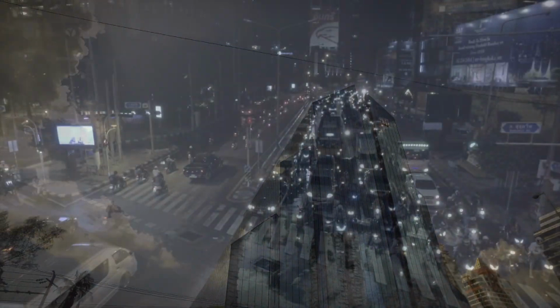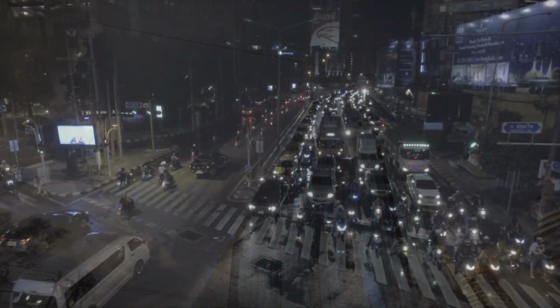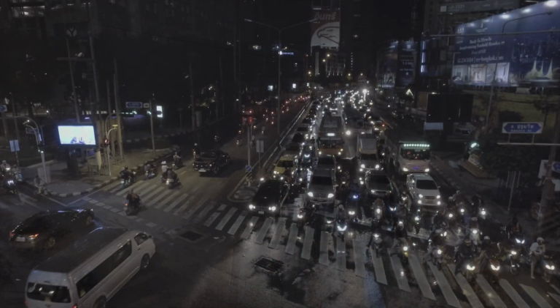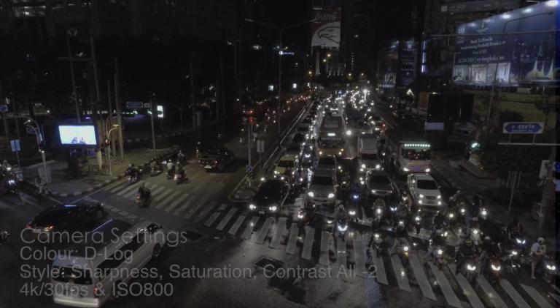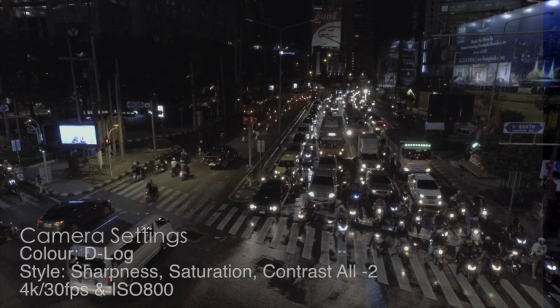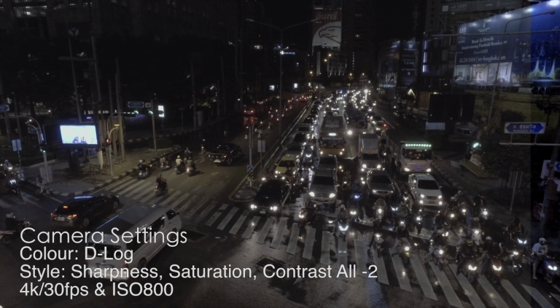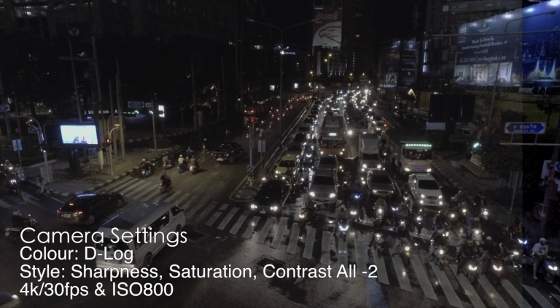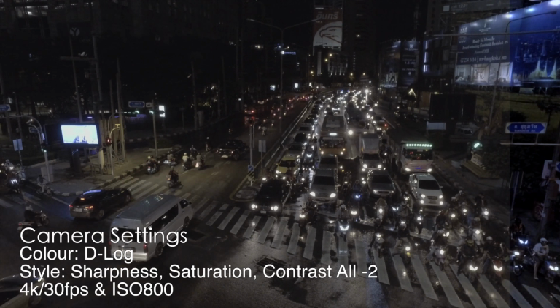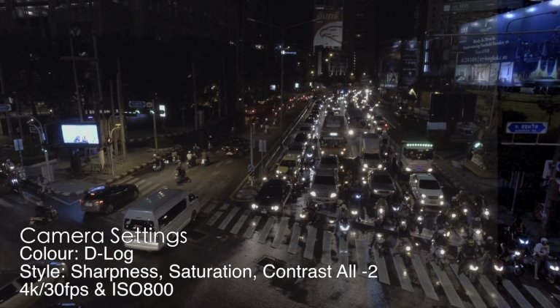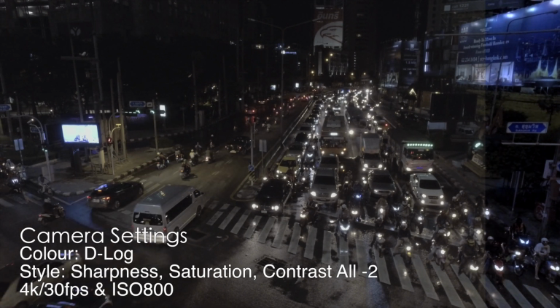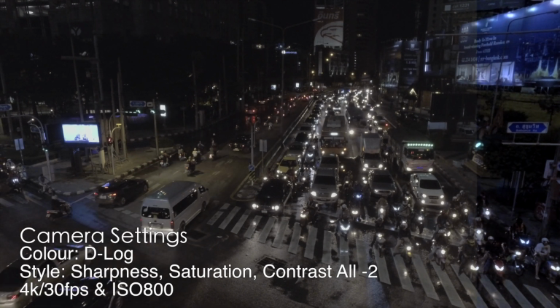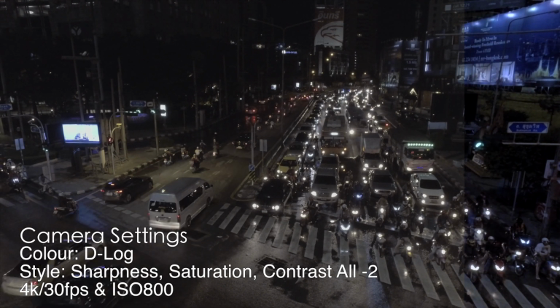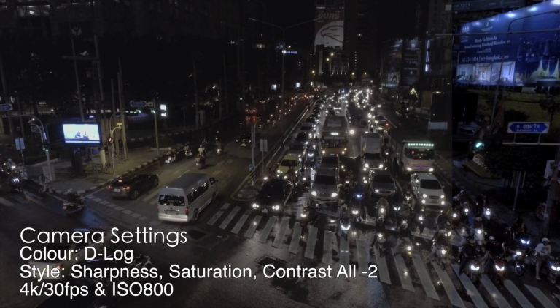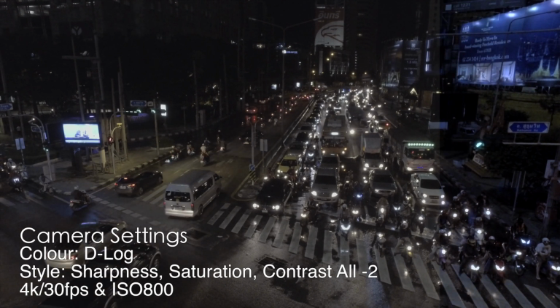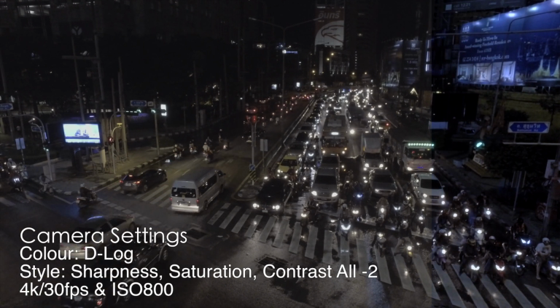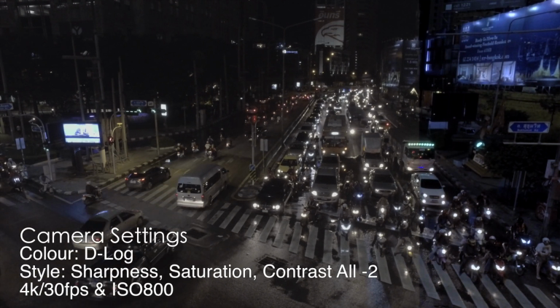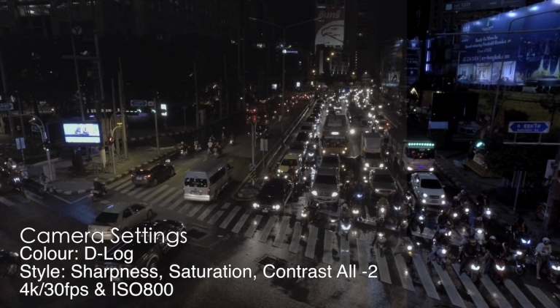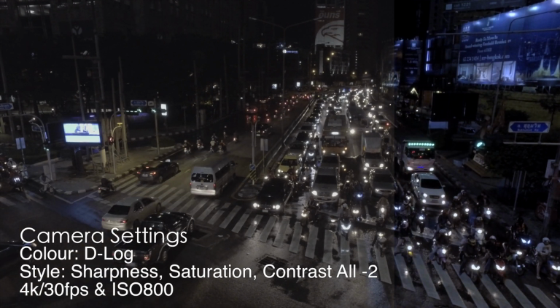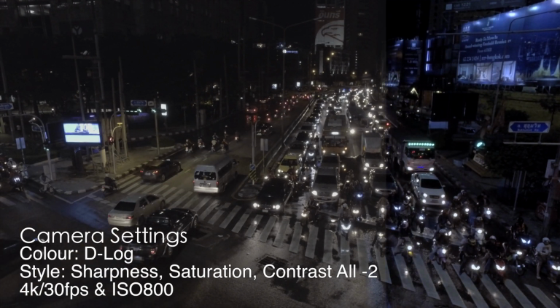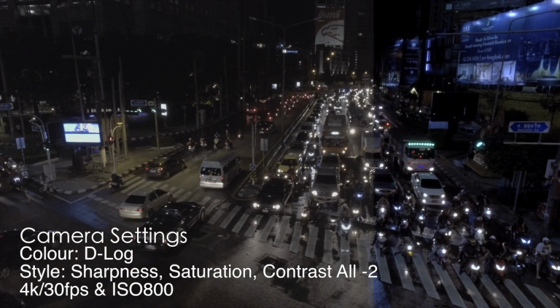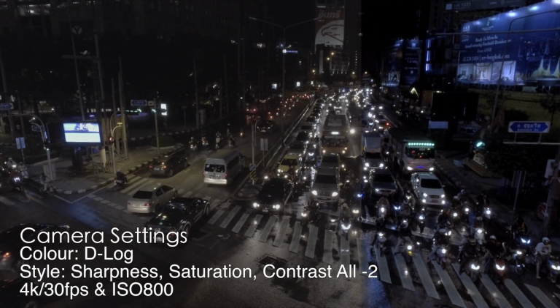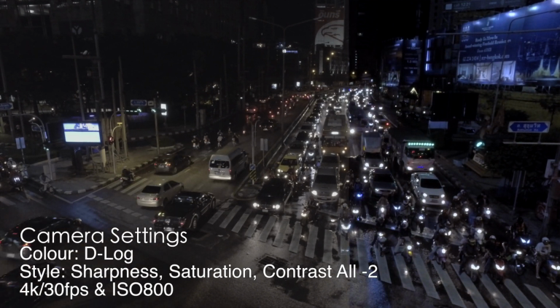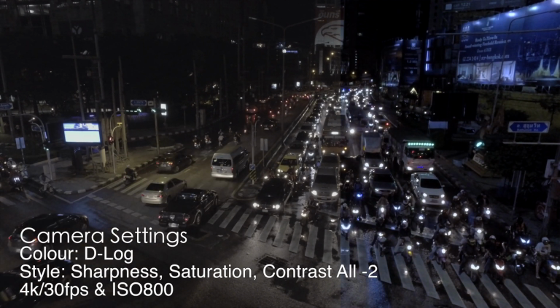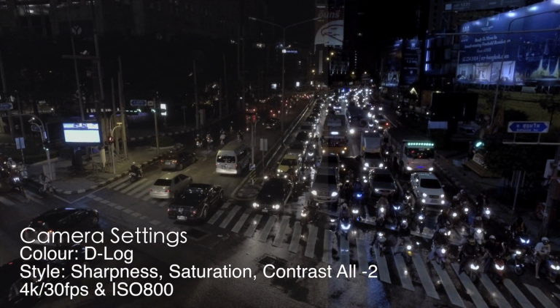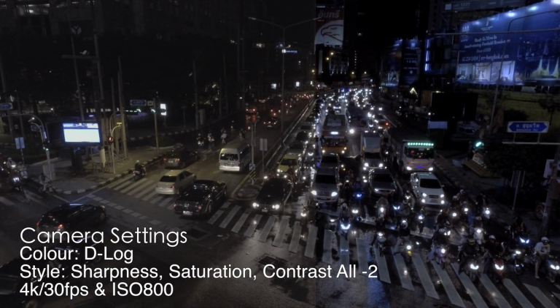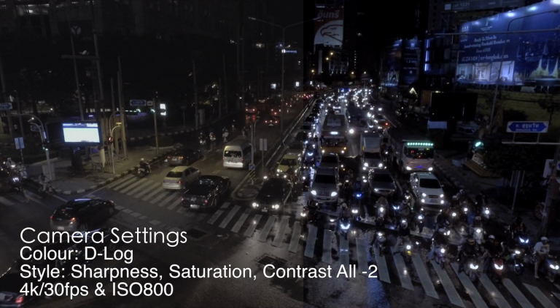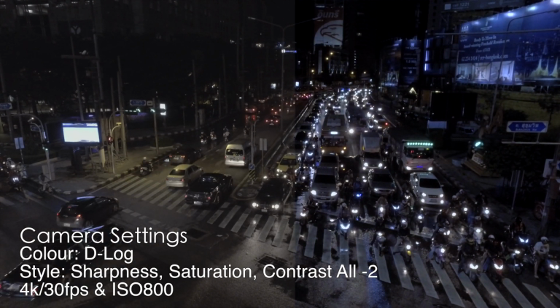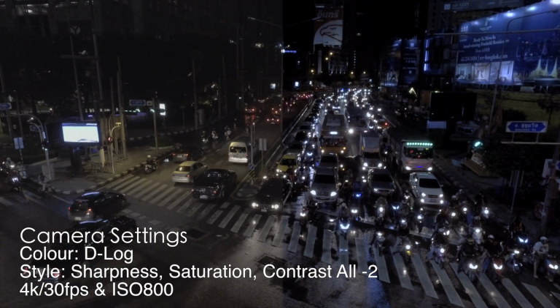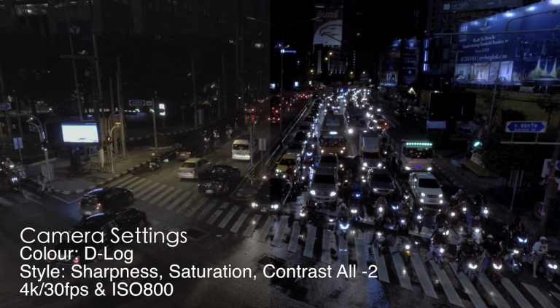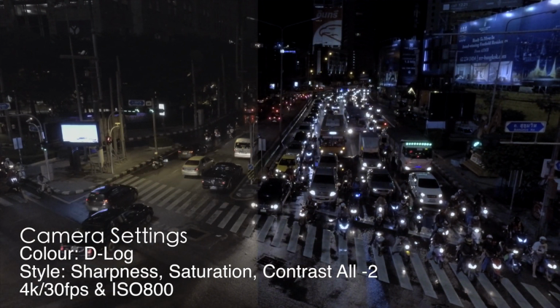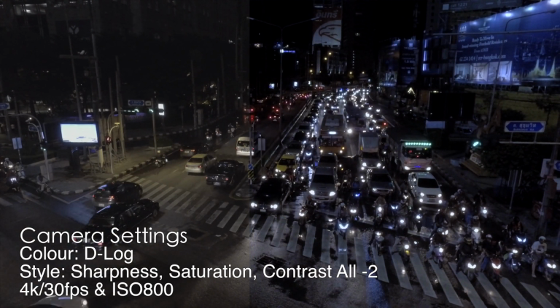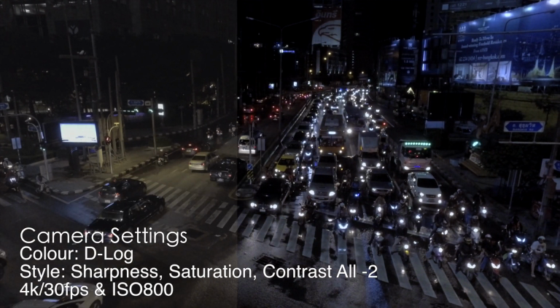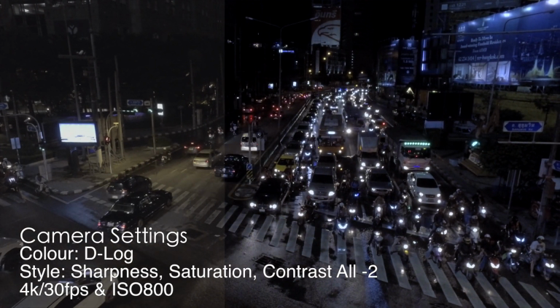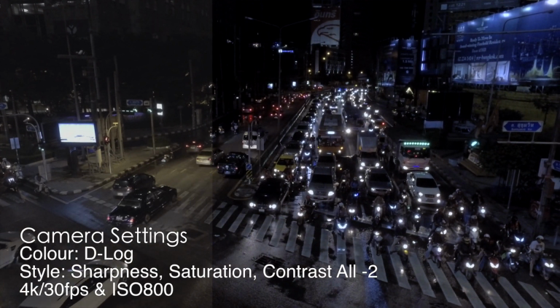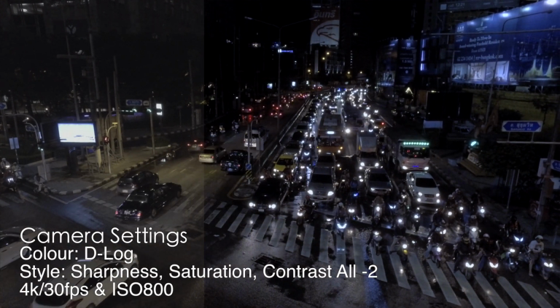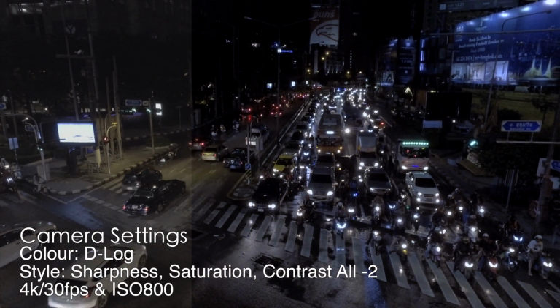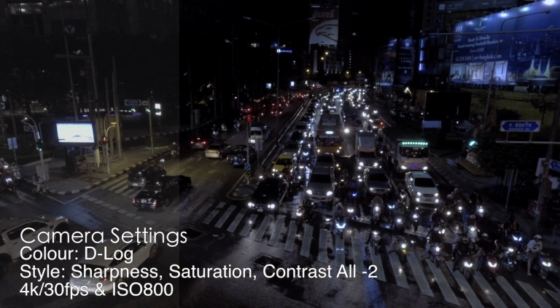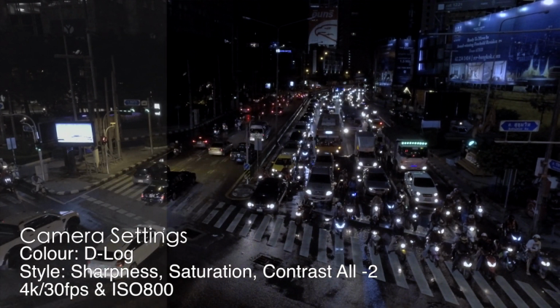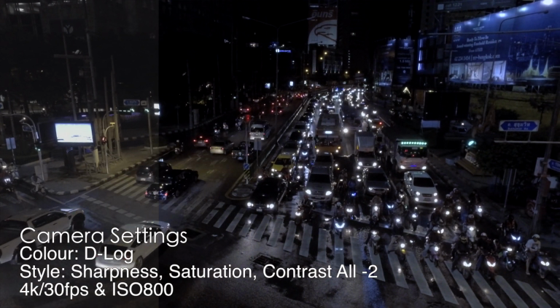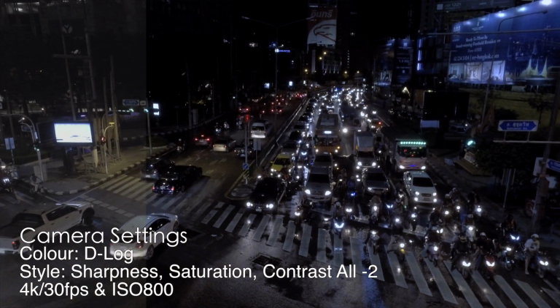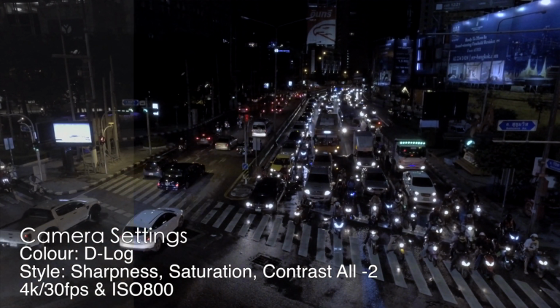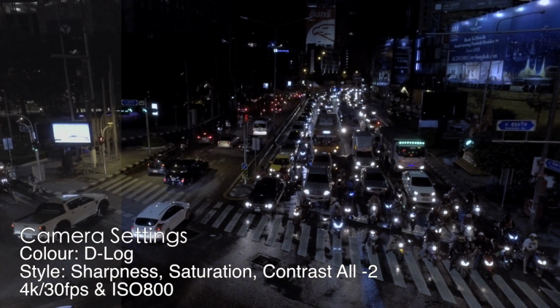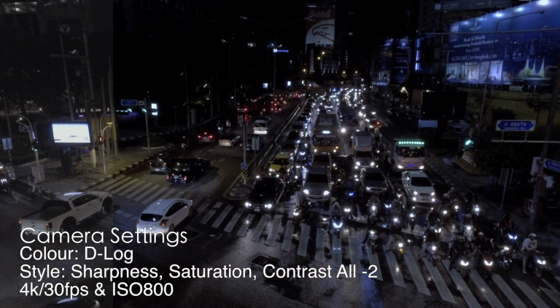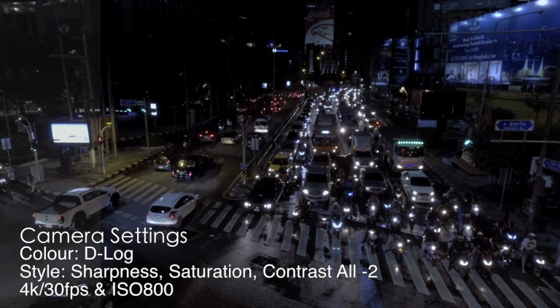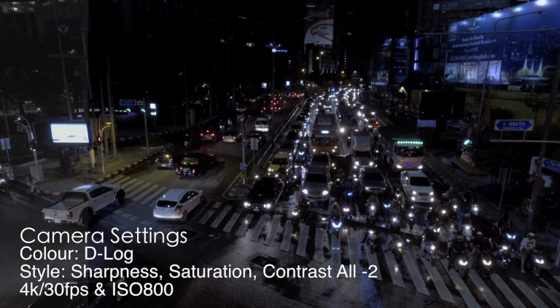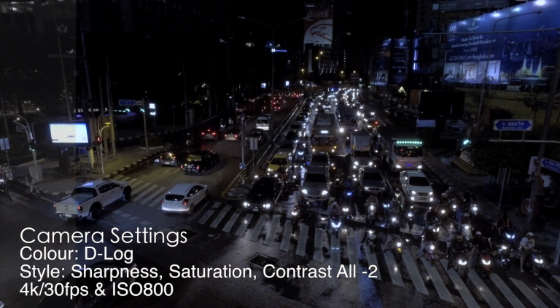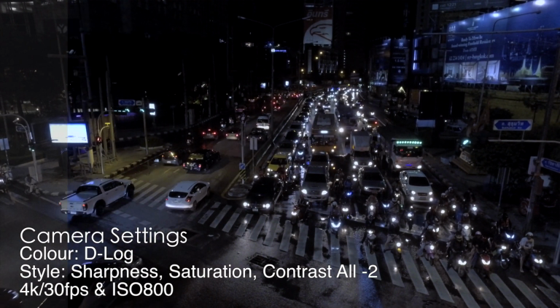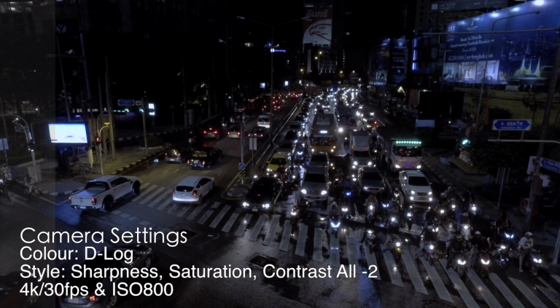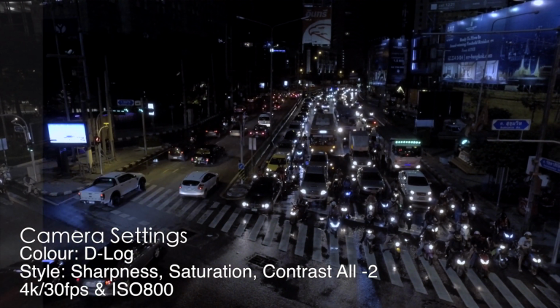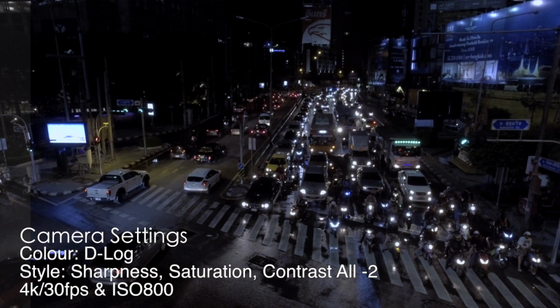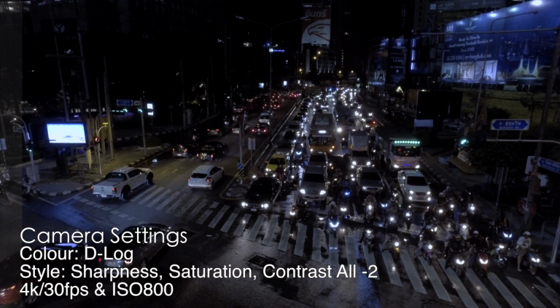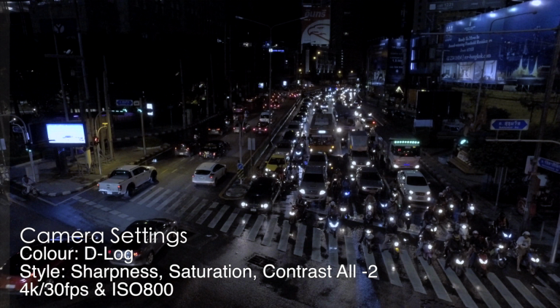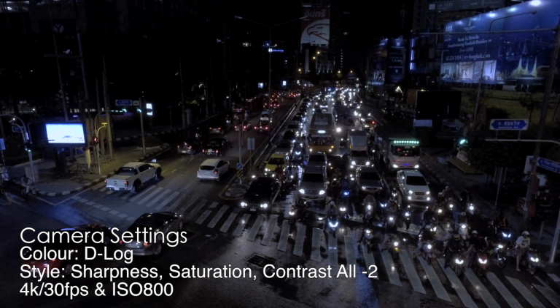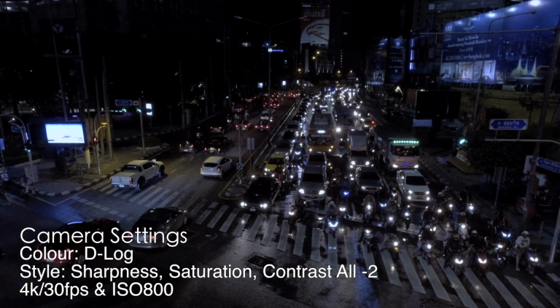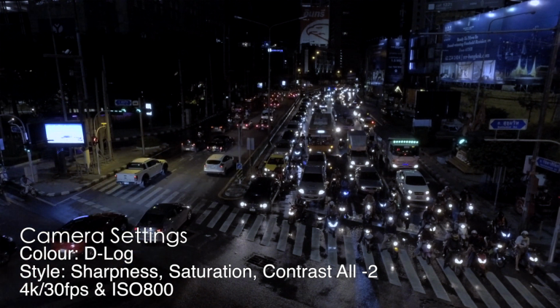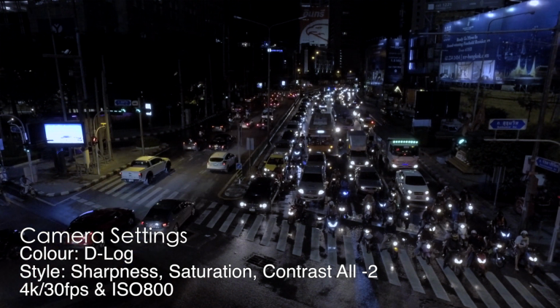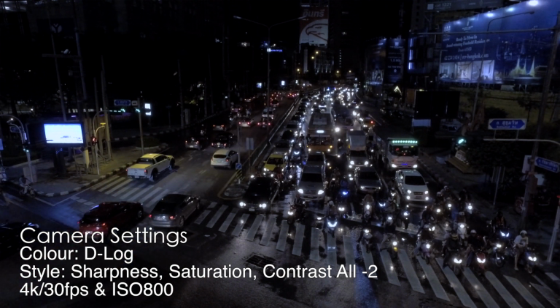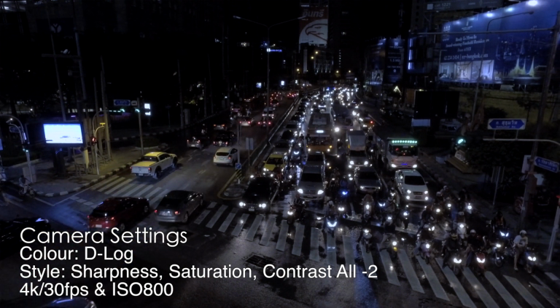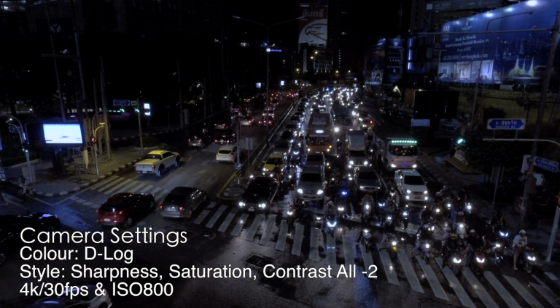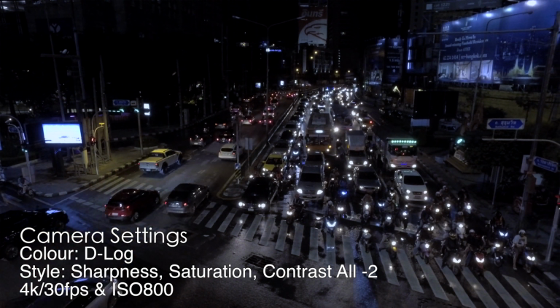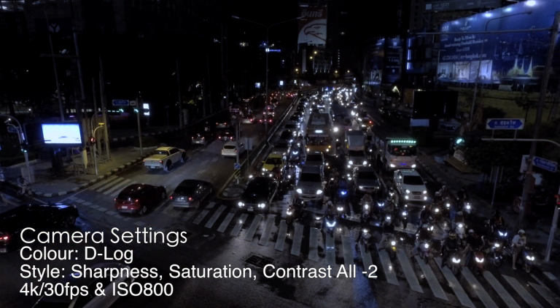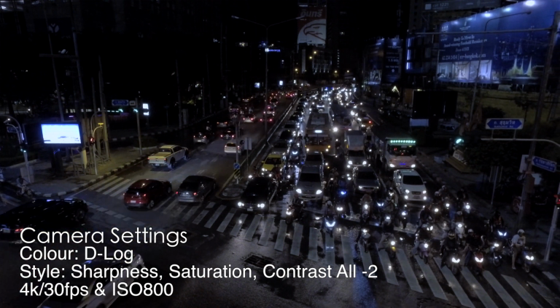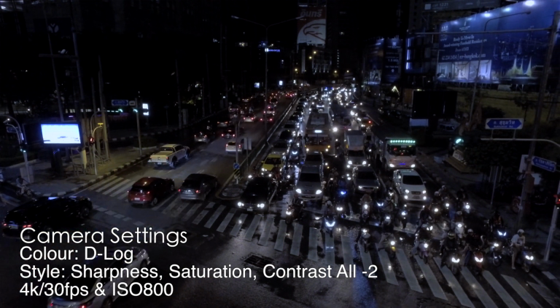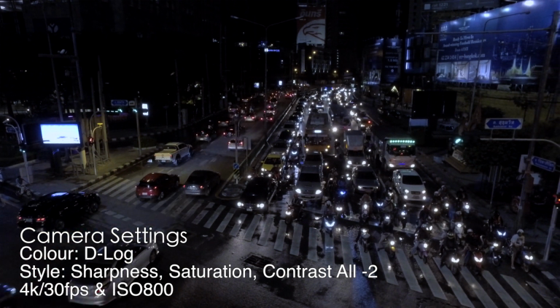This is some night footage. It's not great in low light, but you can get some decent footage if you do get the right settings.